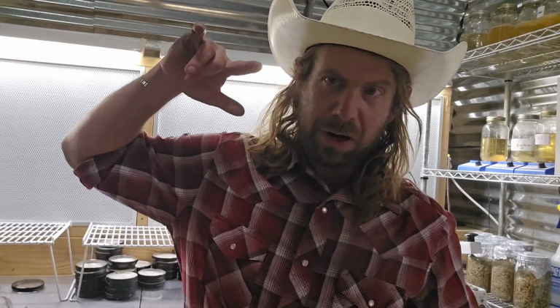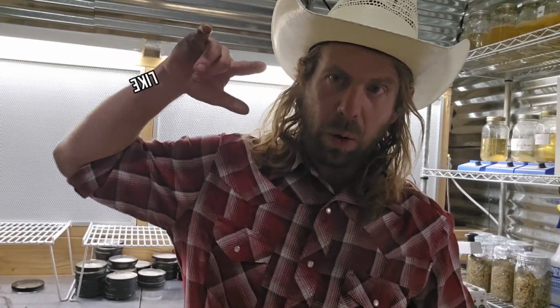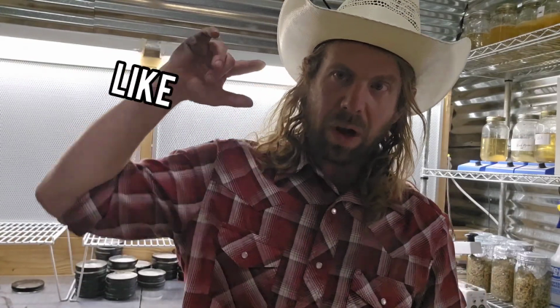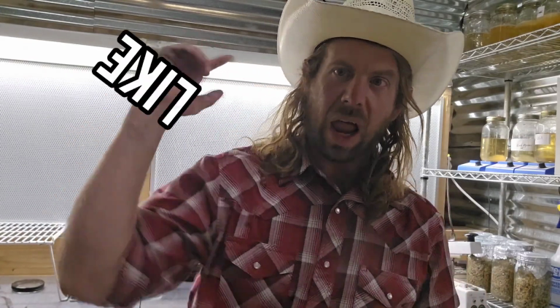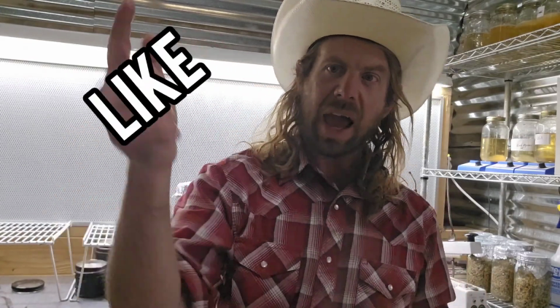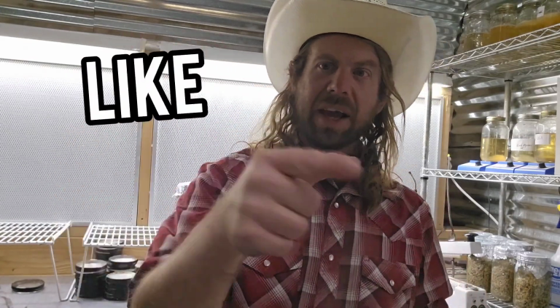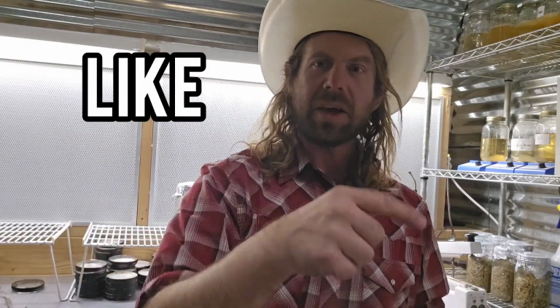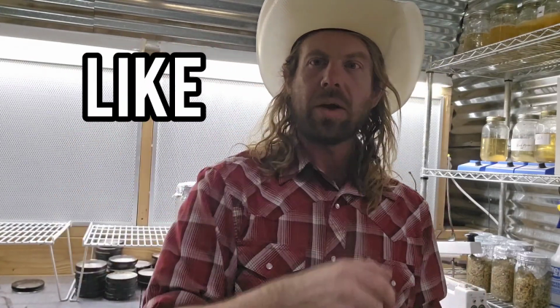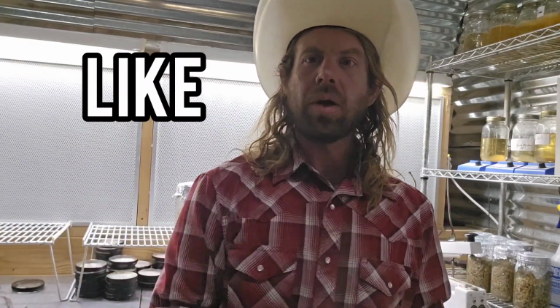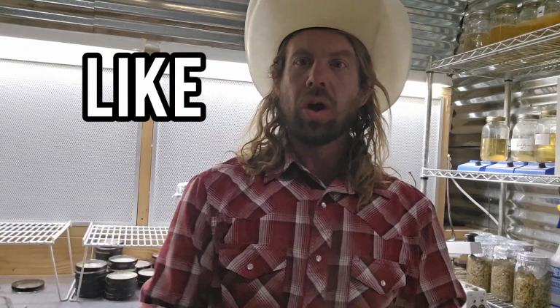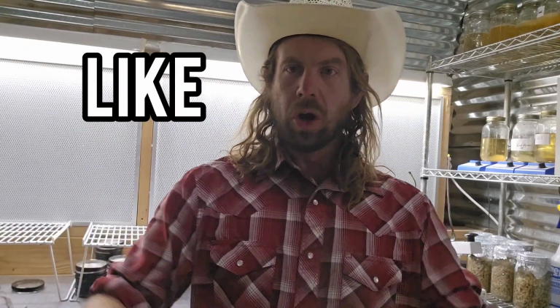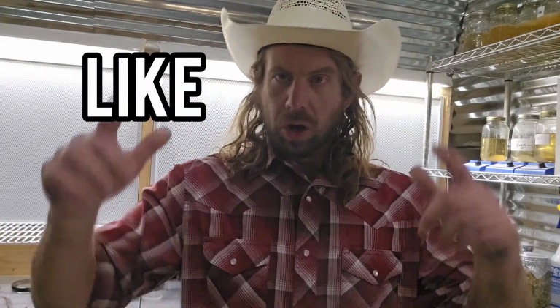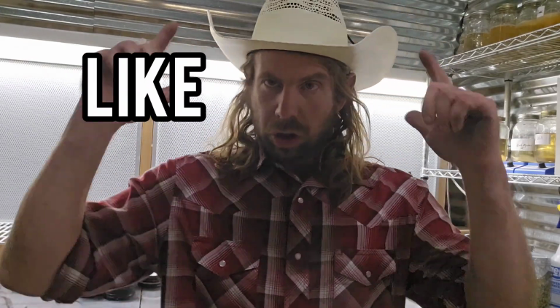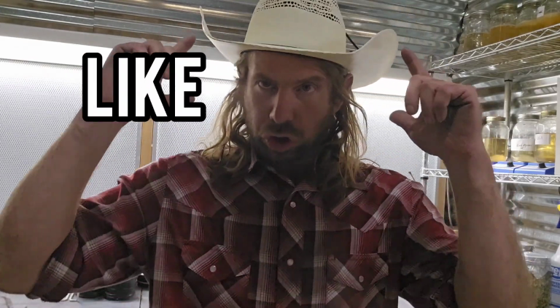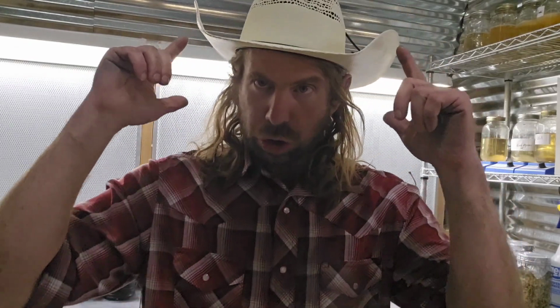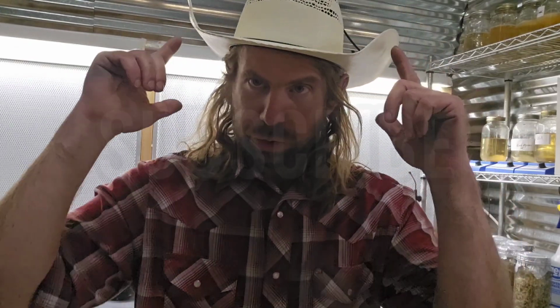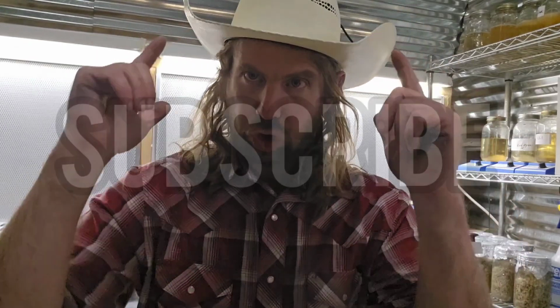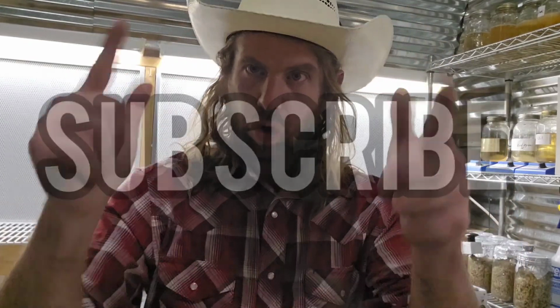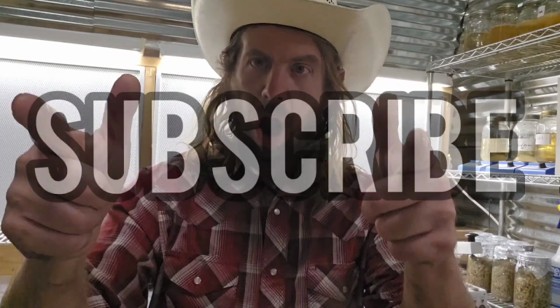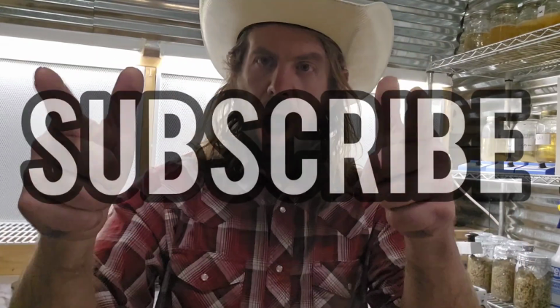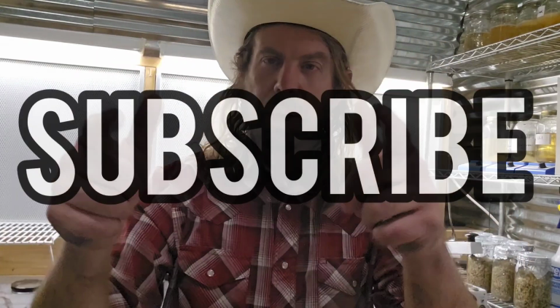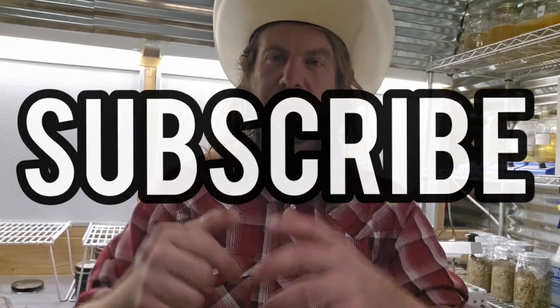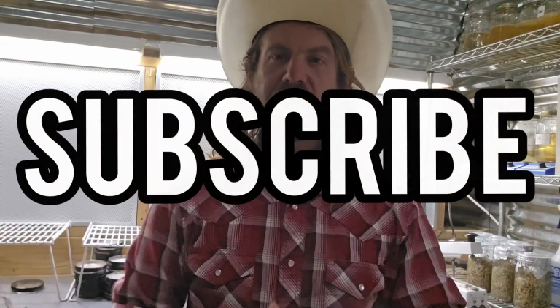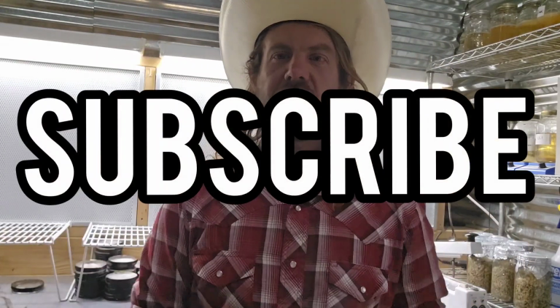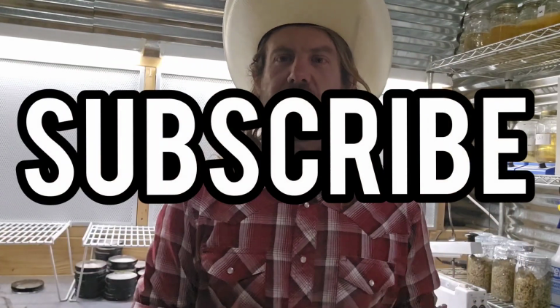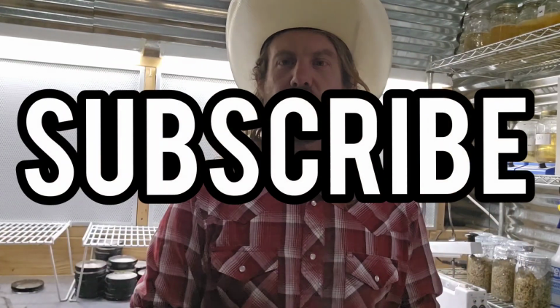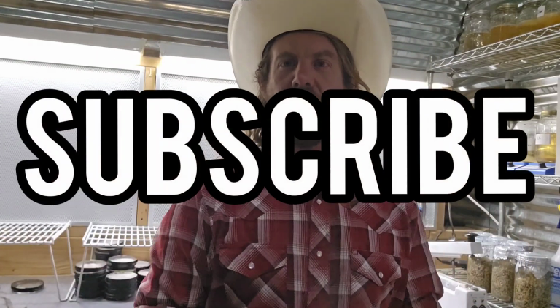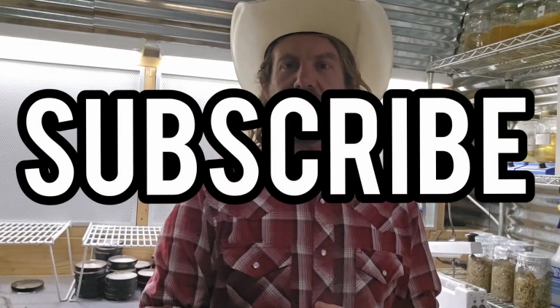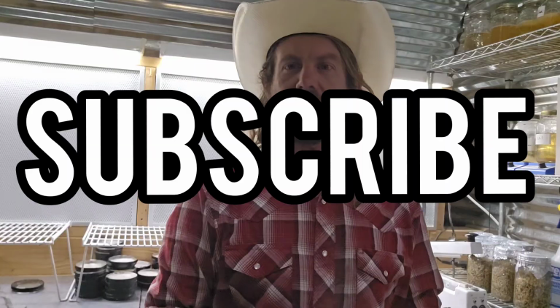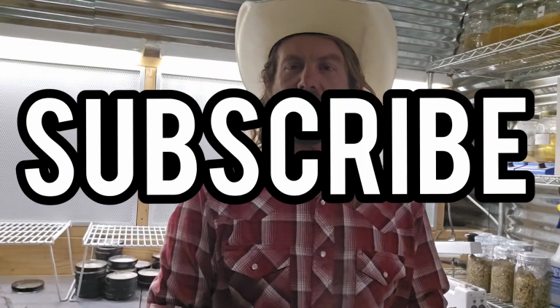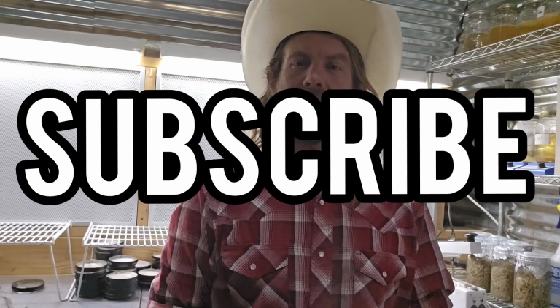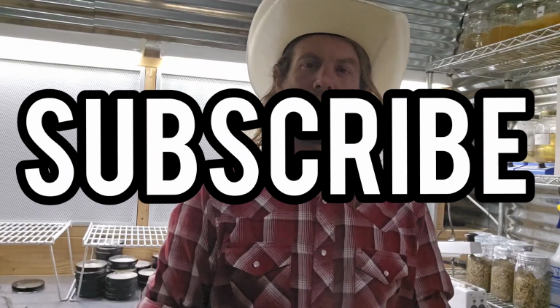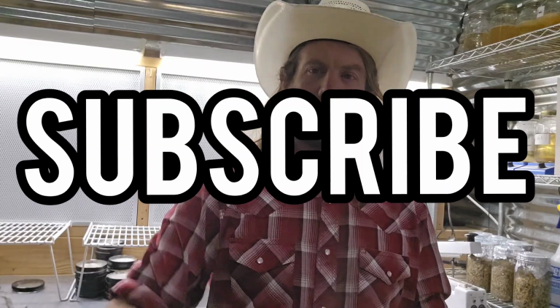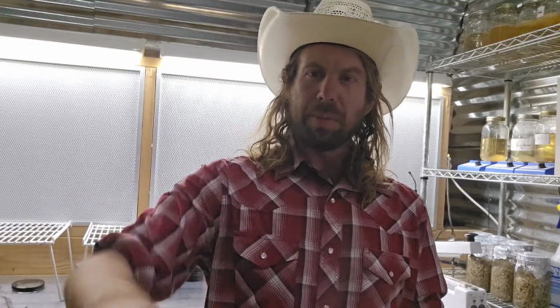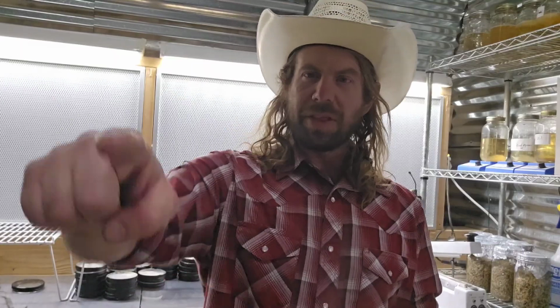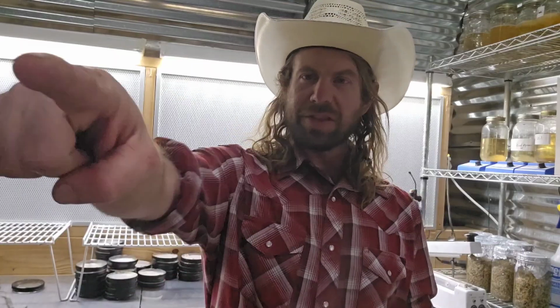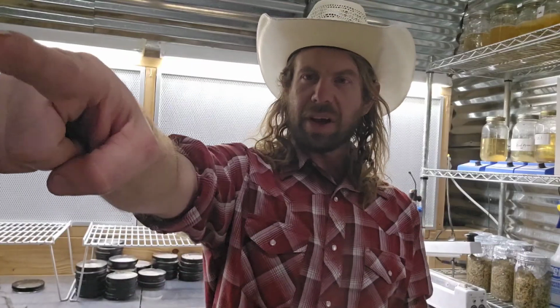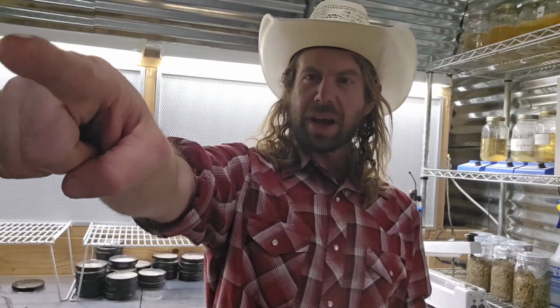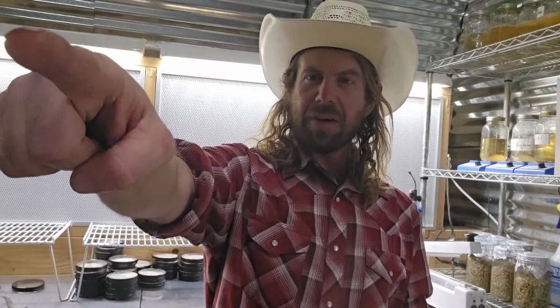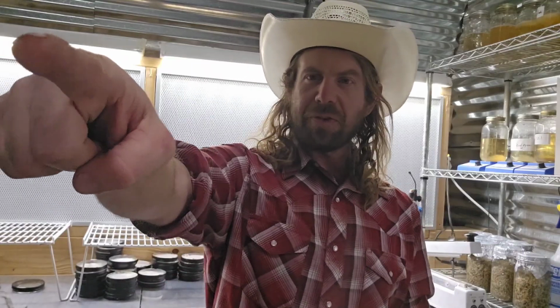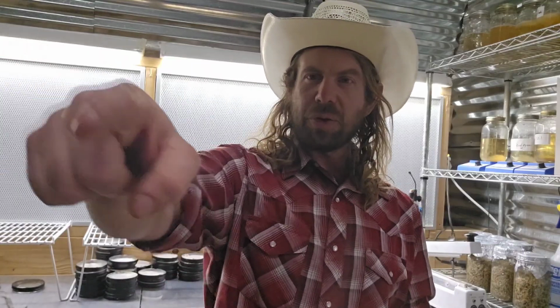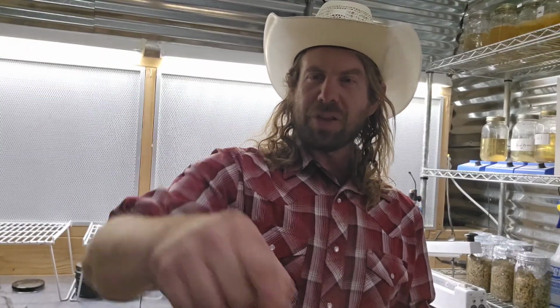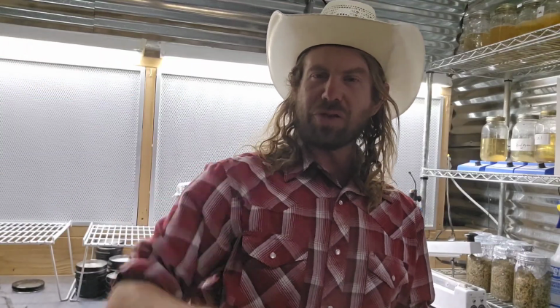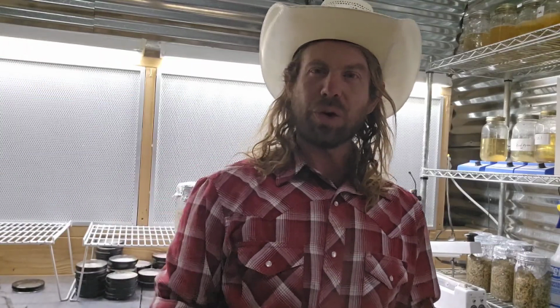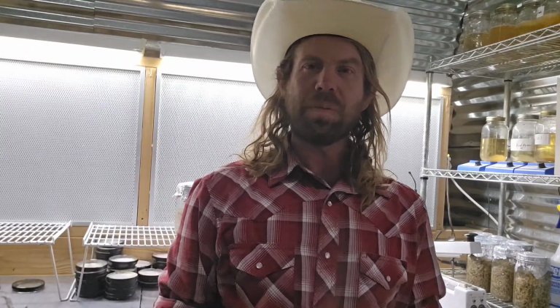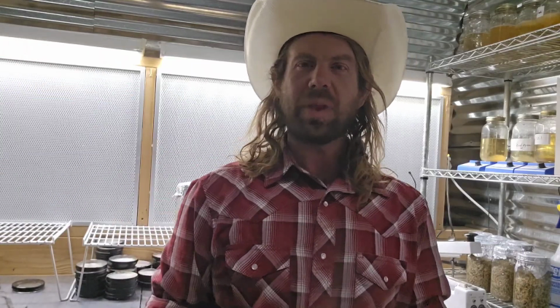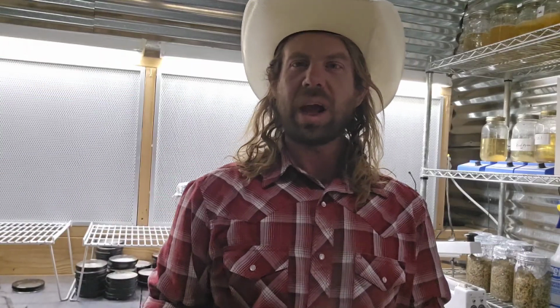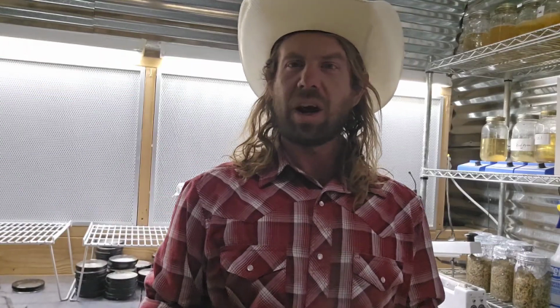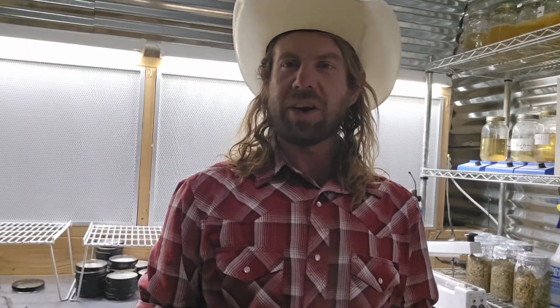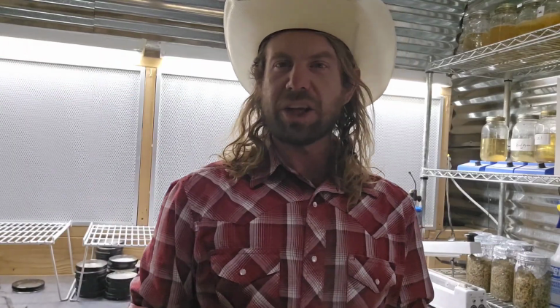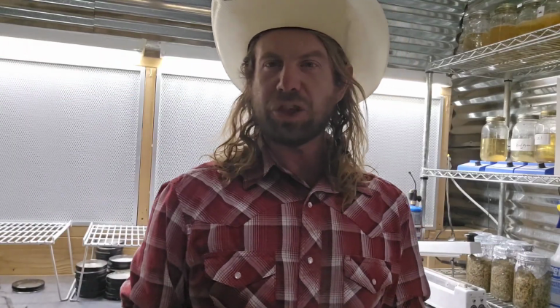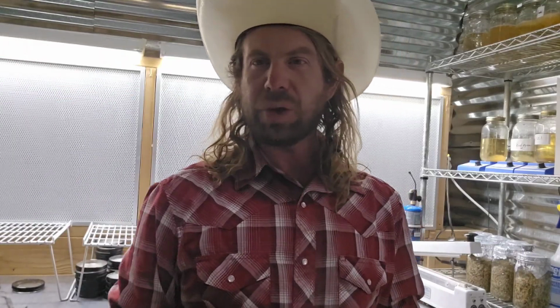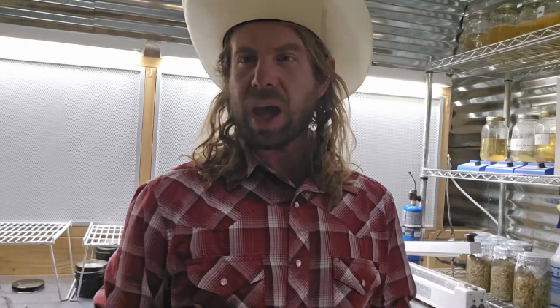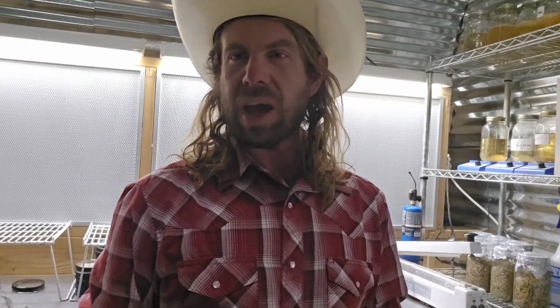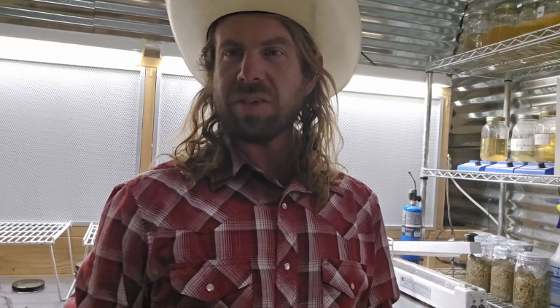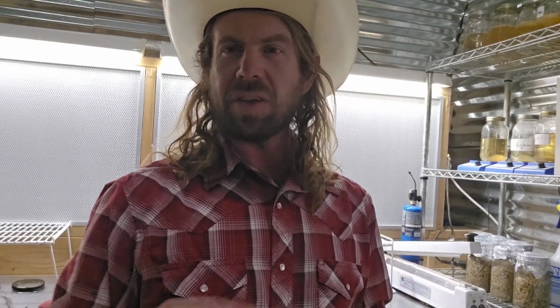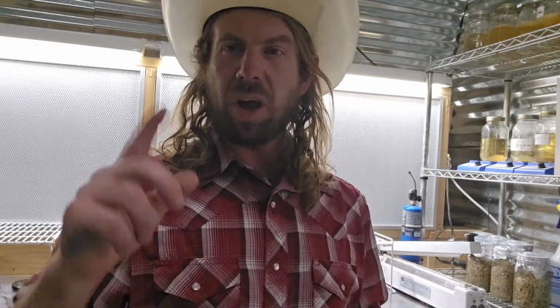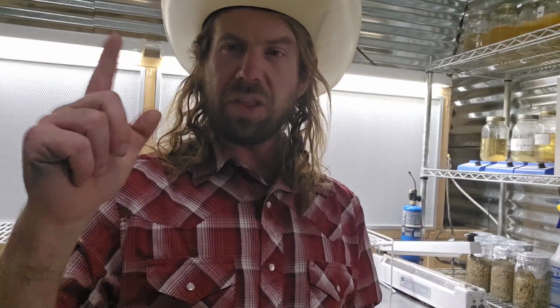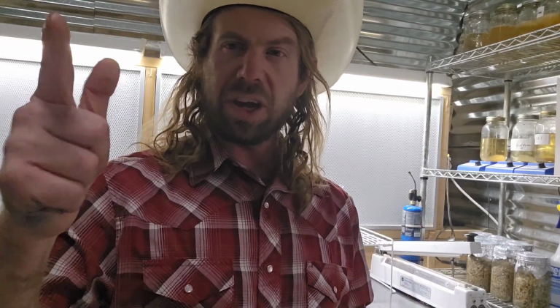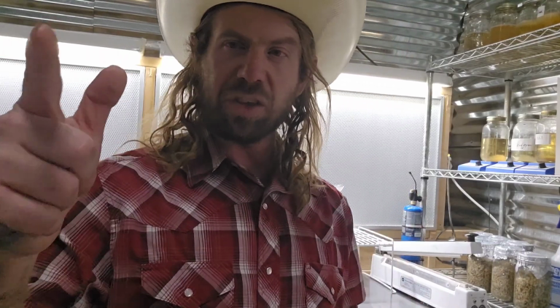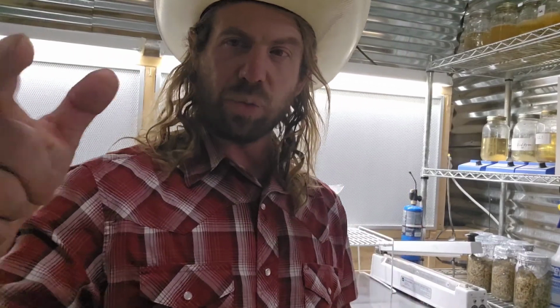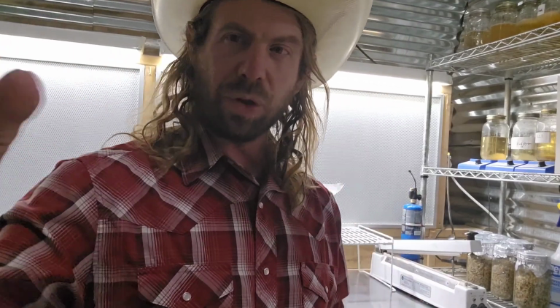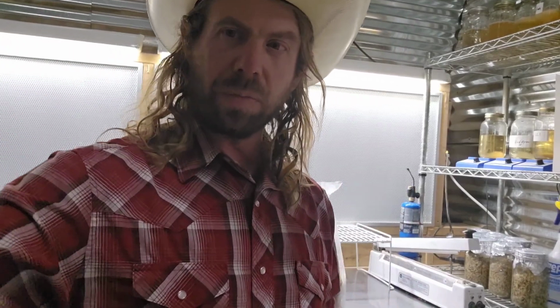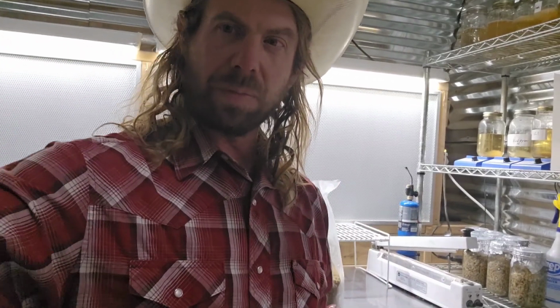If you found this video helpful and informative, please drop it a like, subscribe to the channel if you haven't already — and I'll catch you guys on the next one.